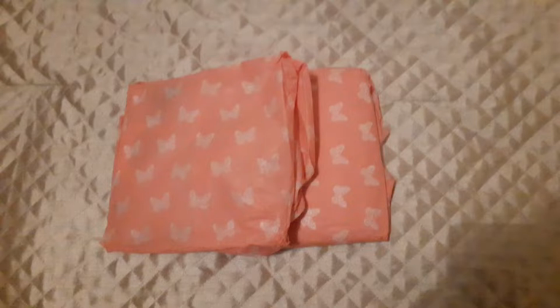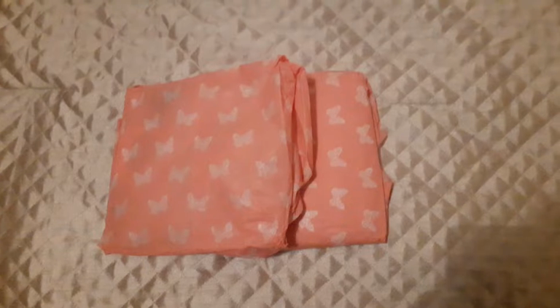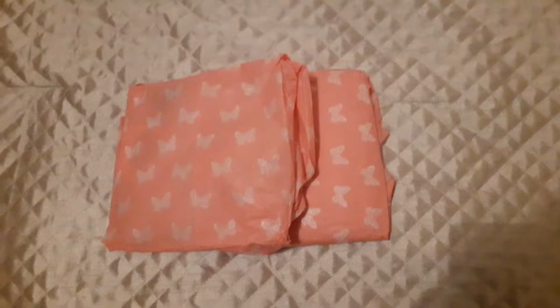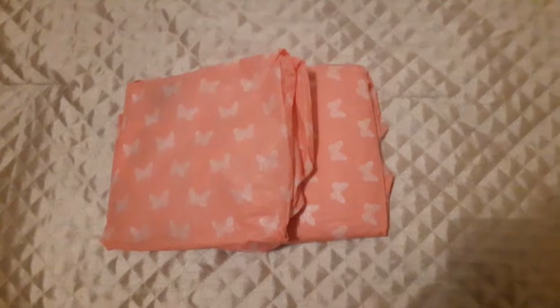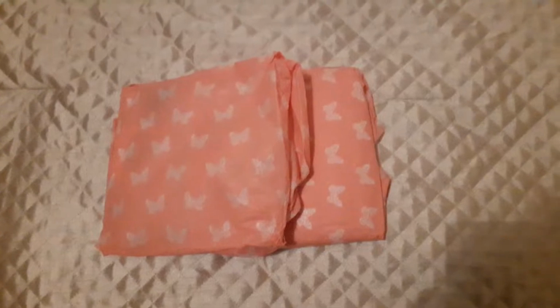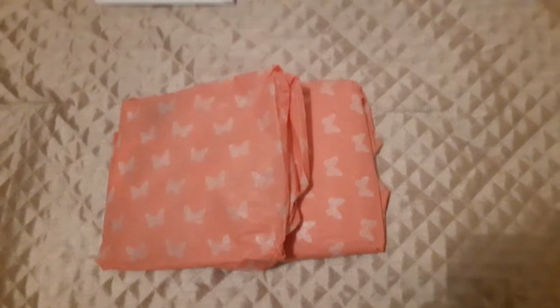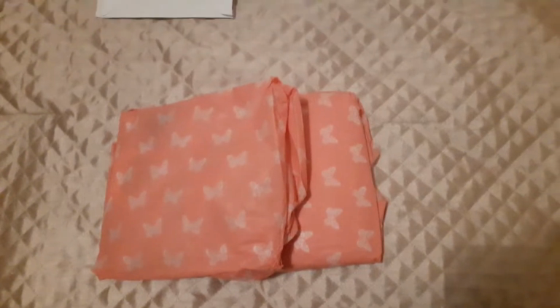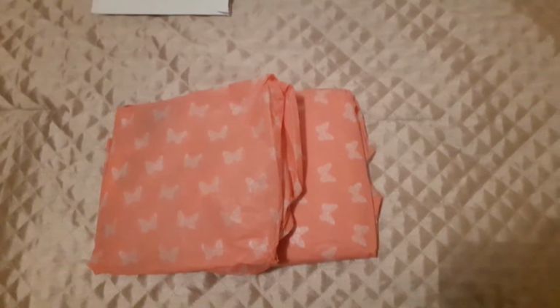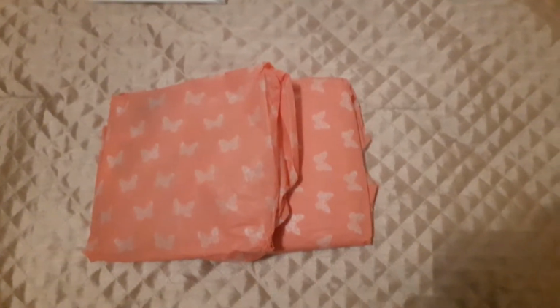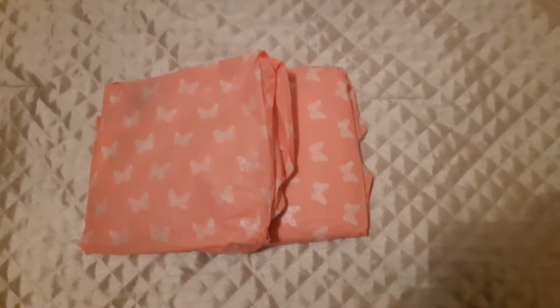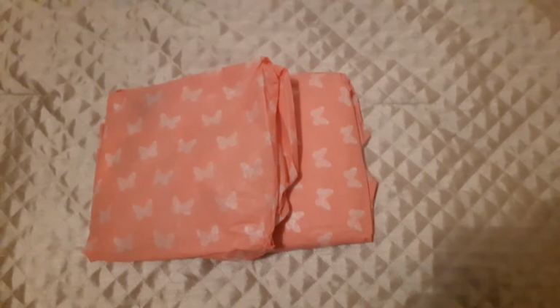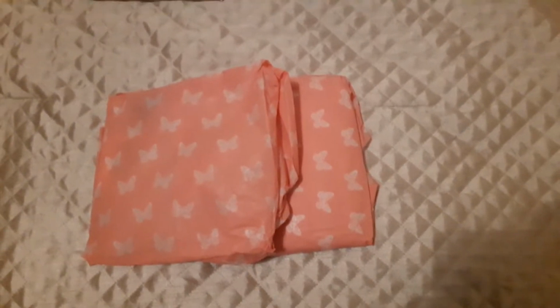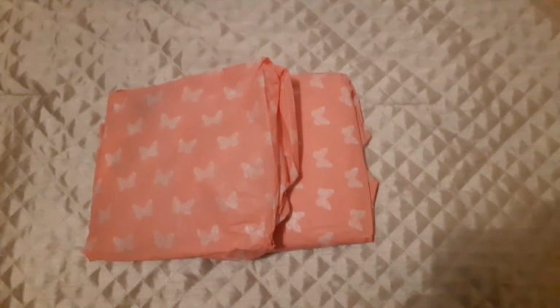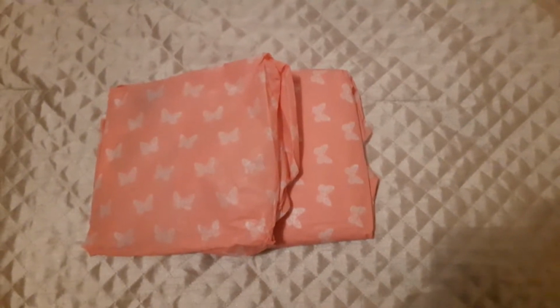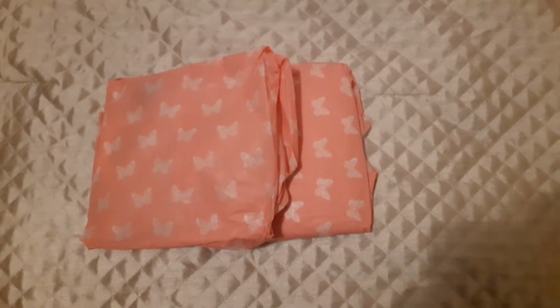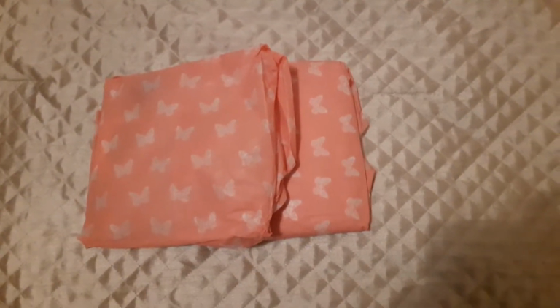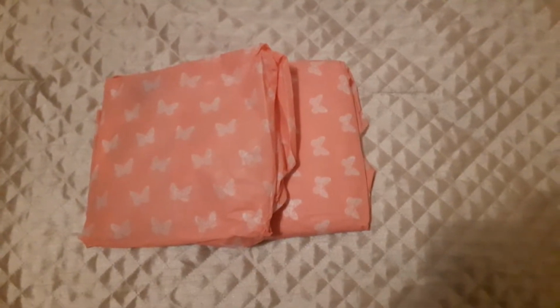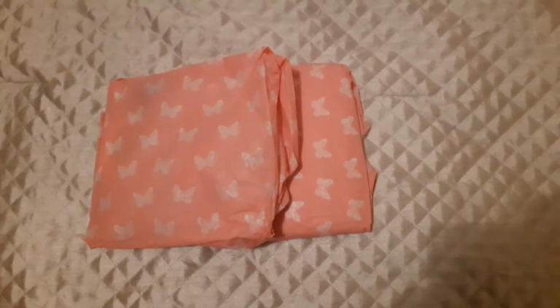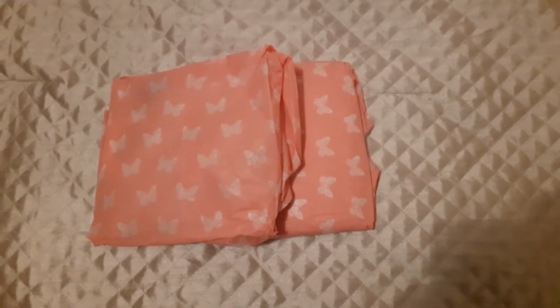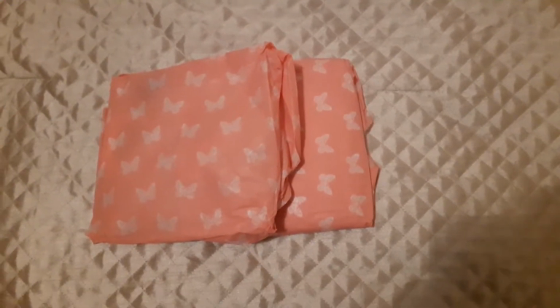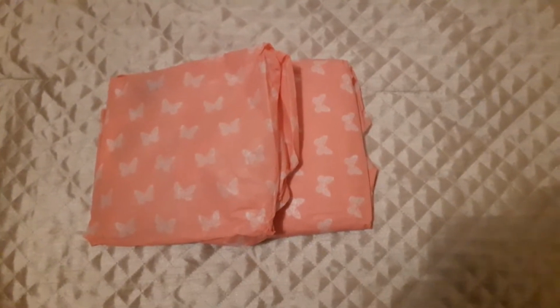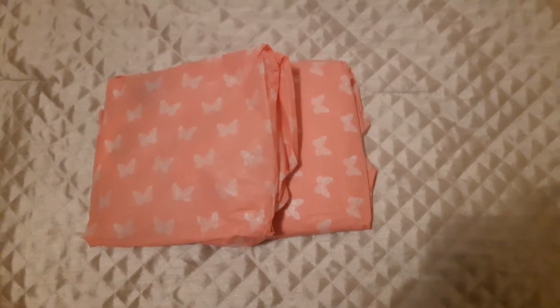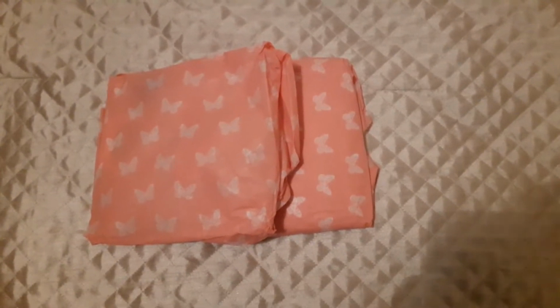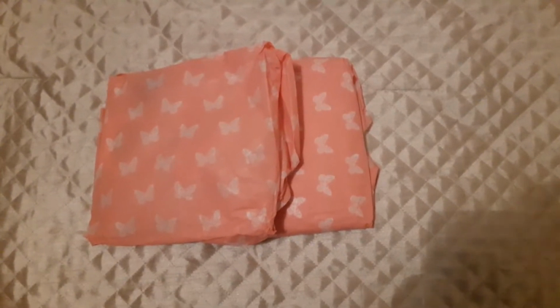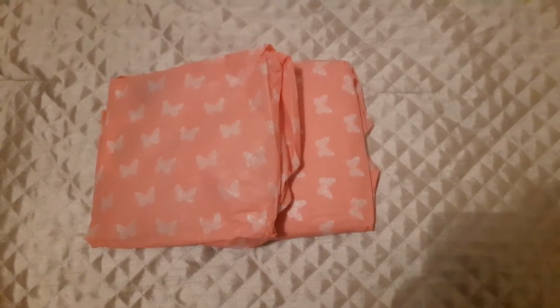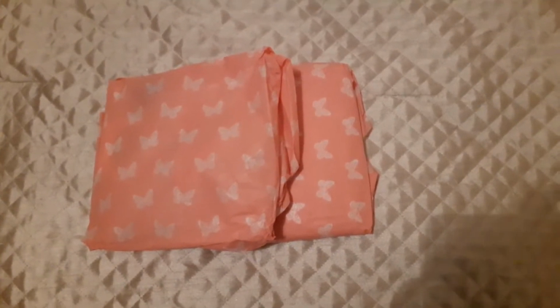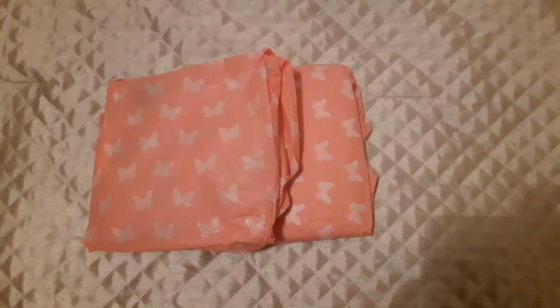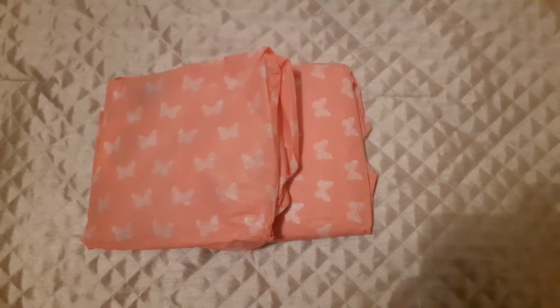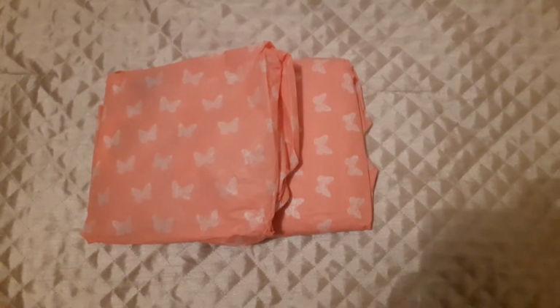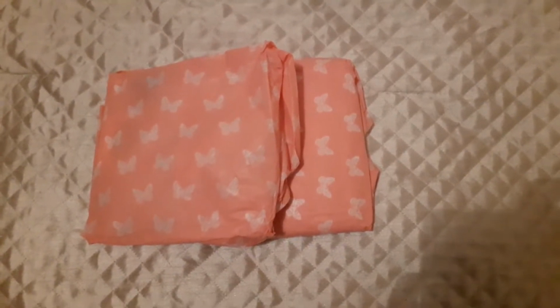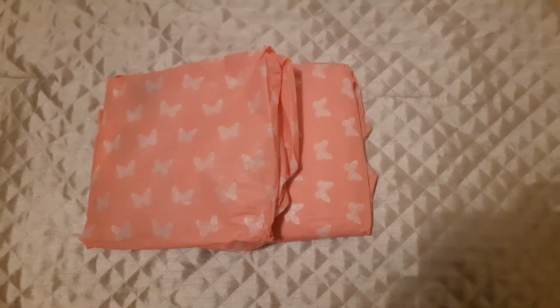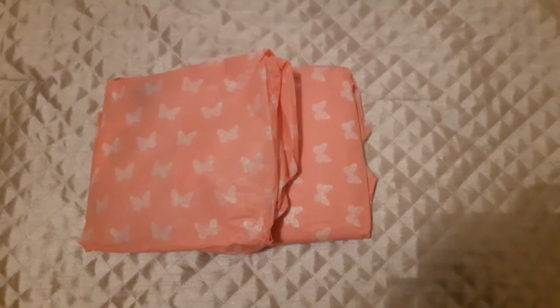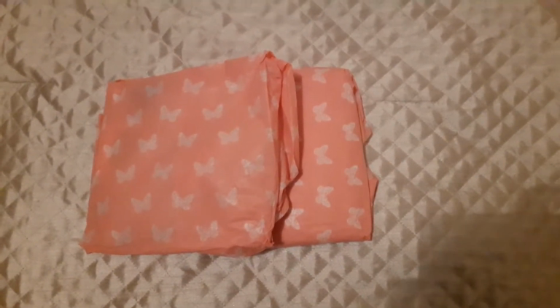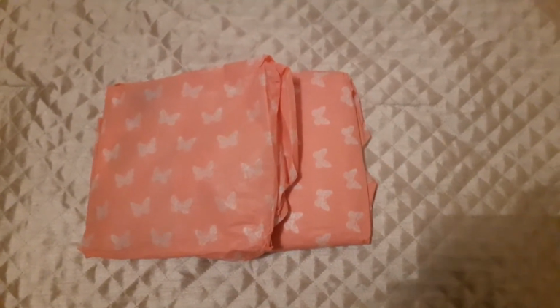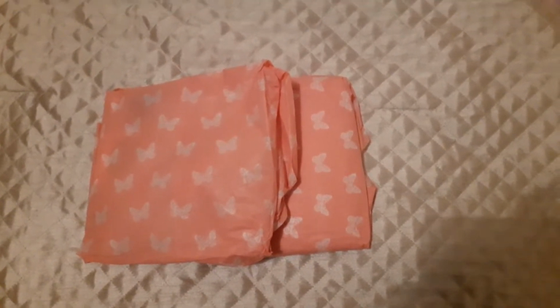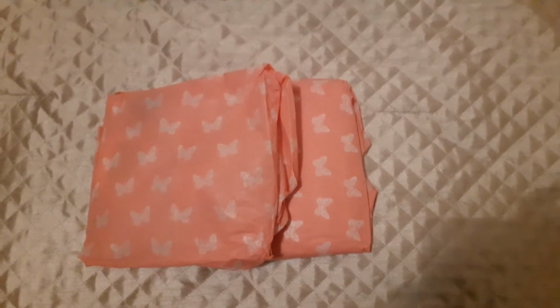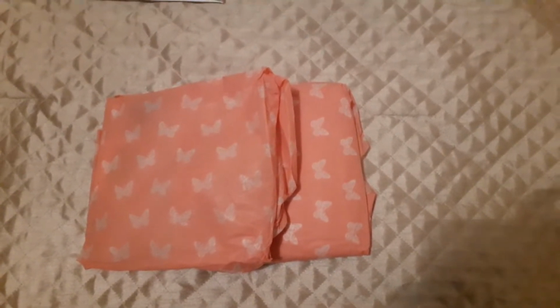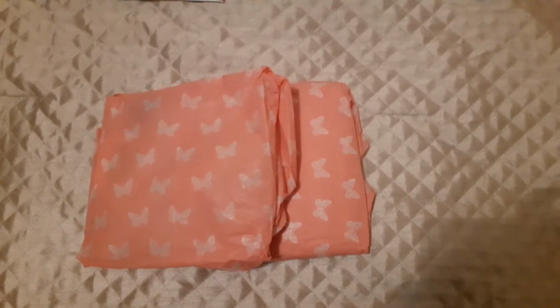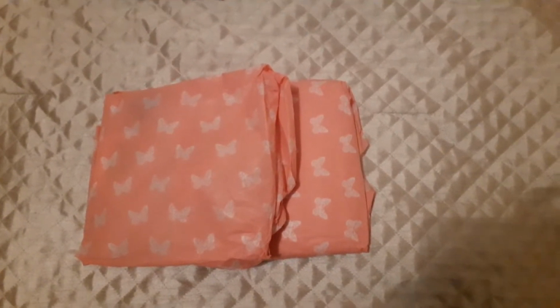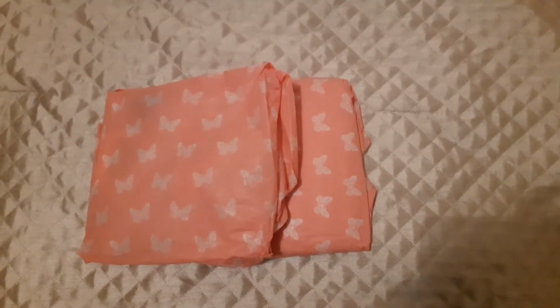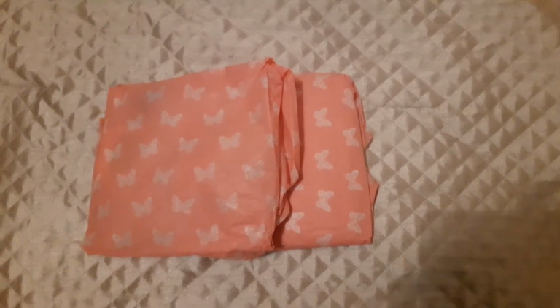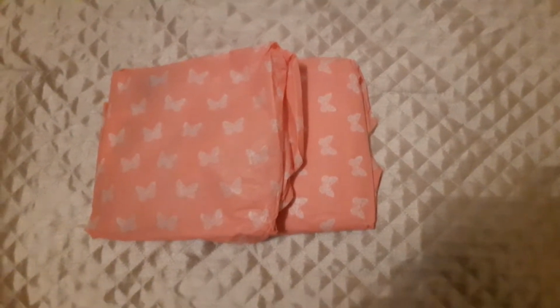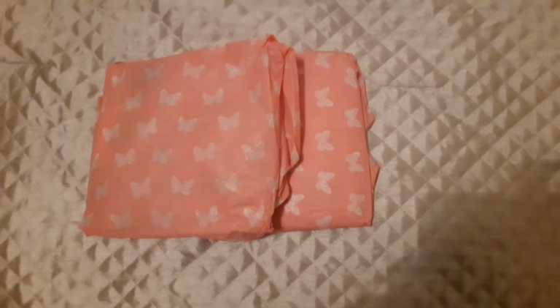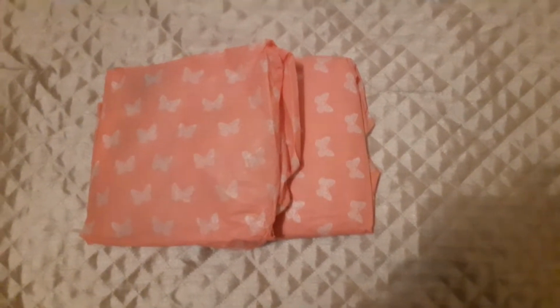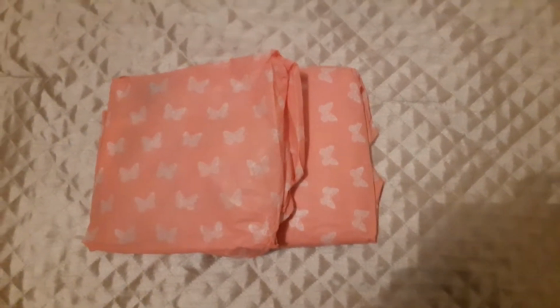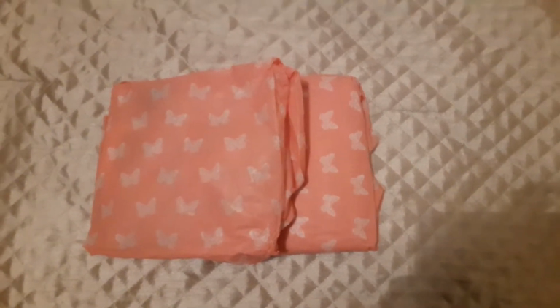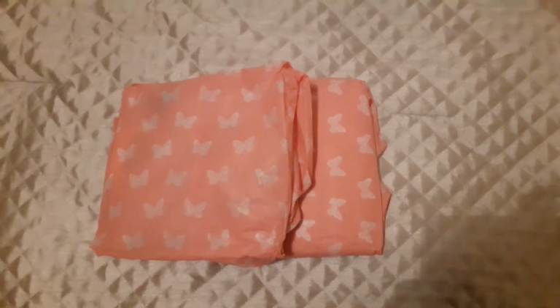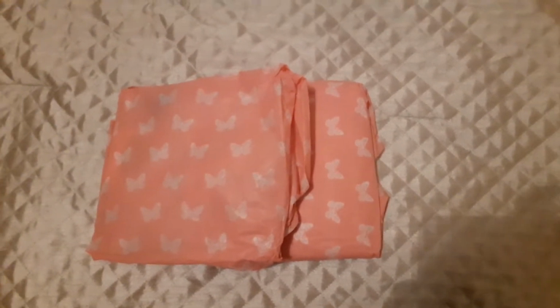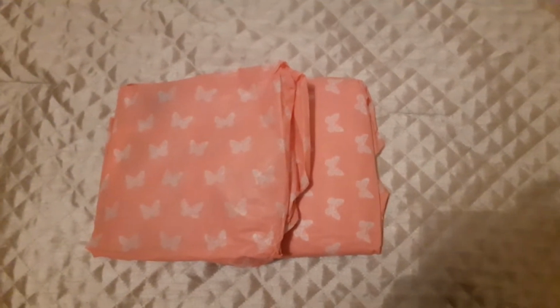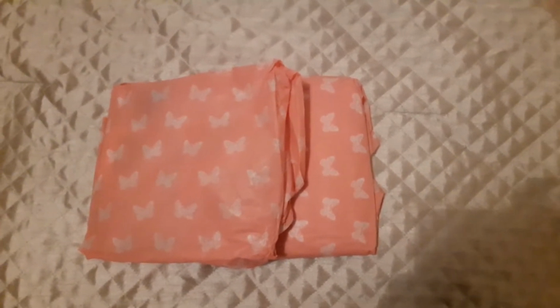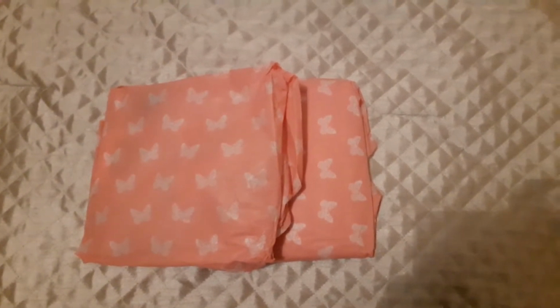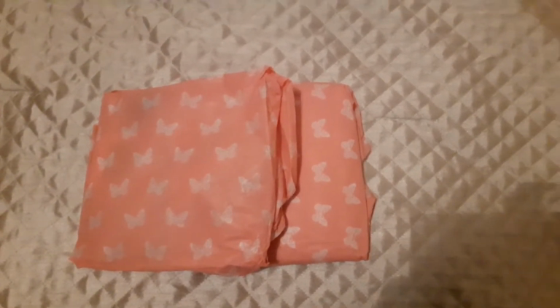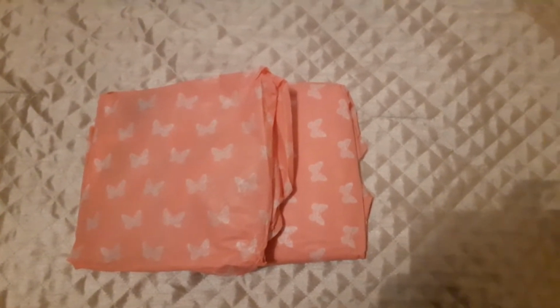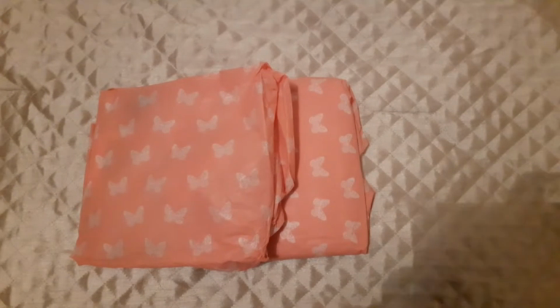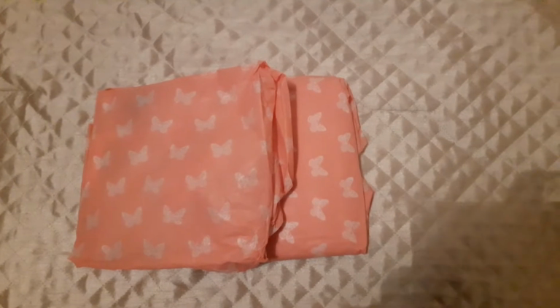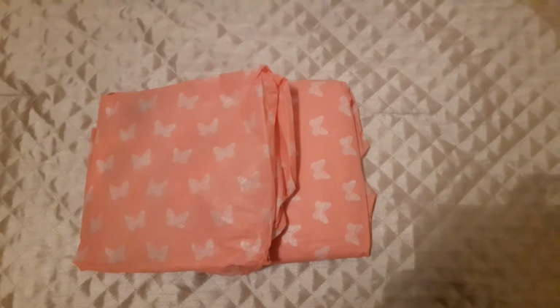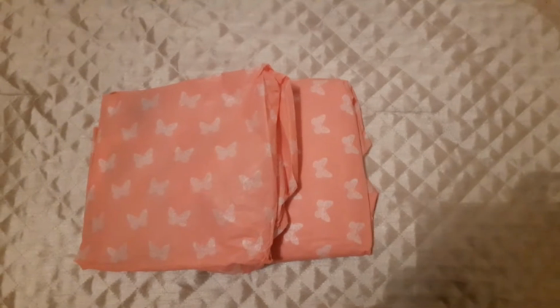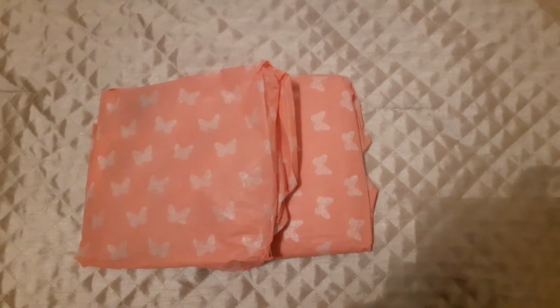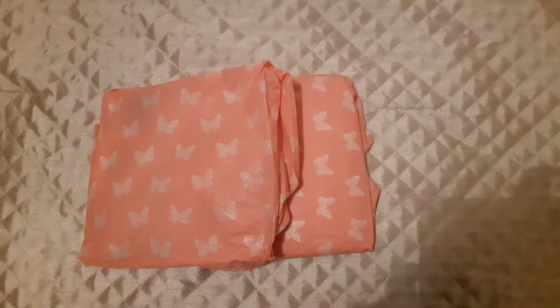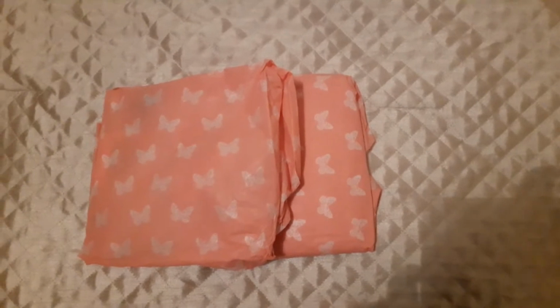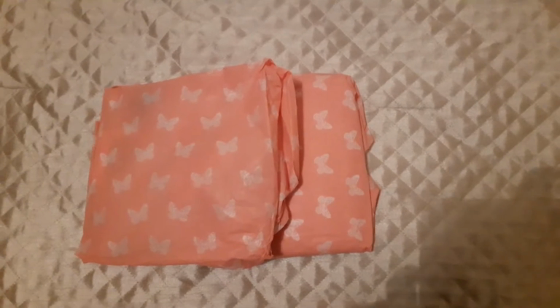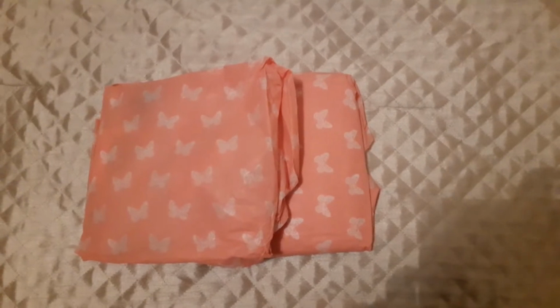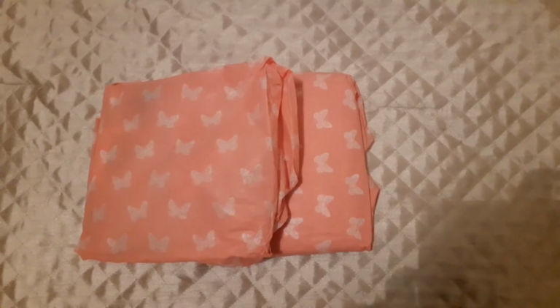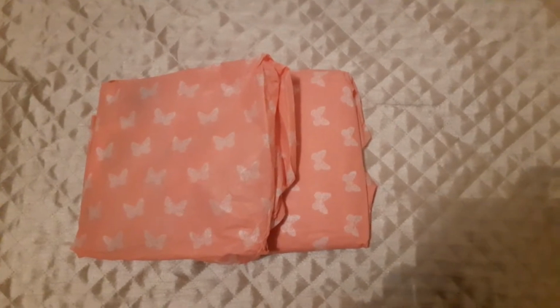Hello everybody, I'm coming on tonight to share with you a couple more entries for my giveaway.